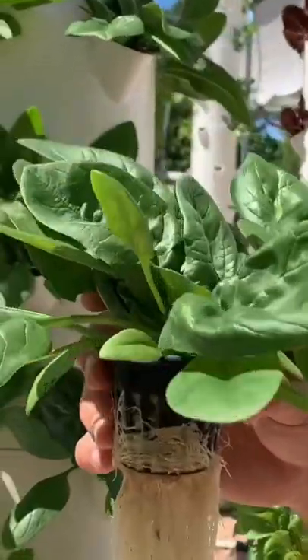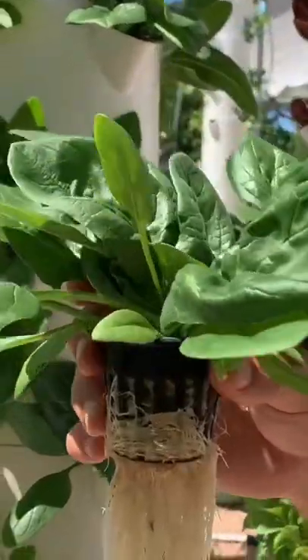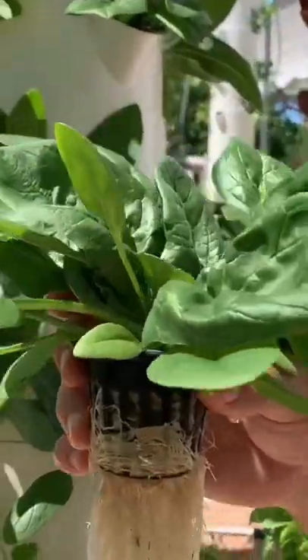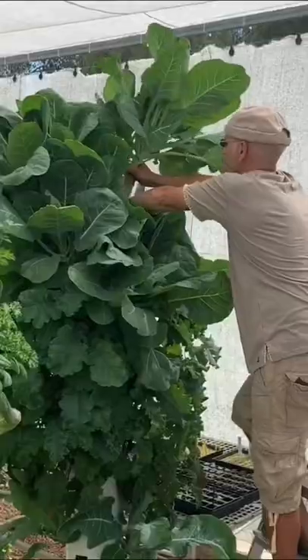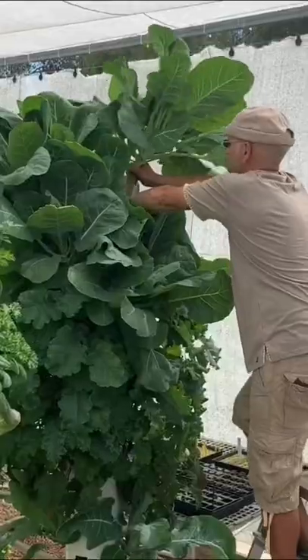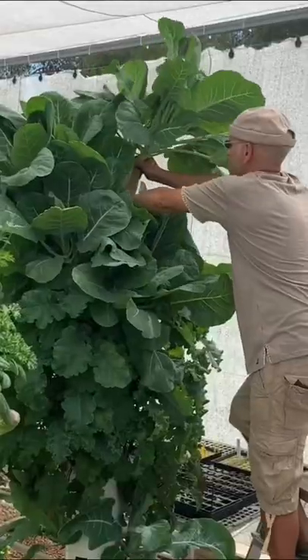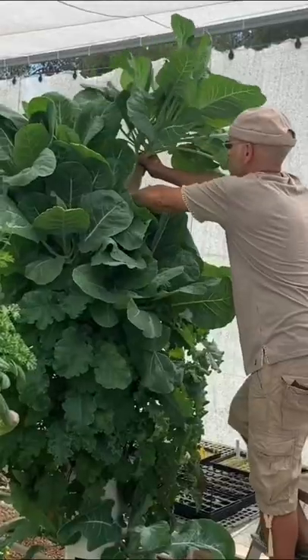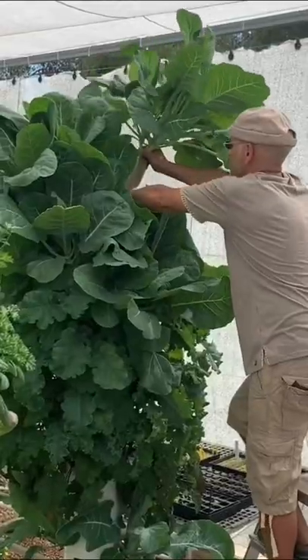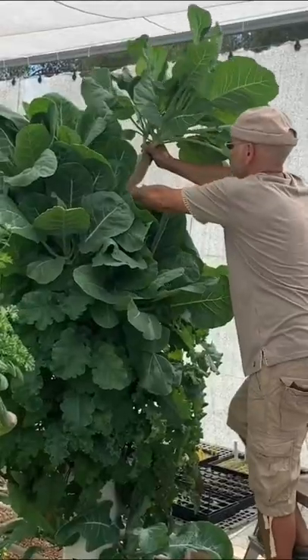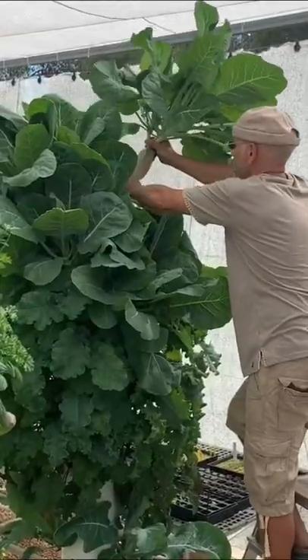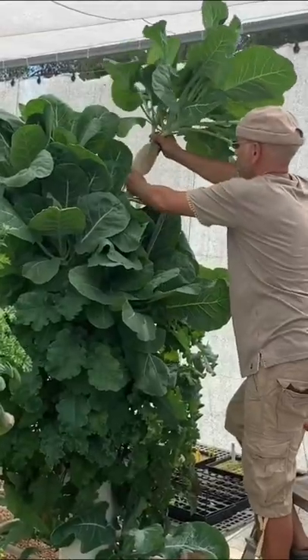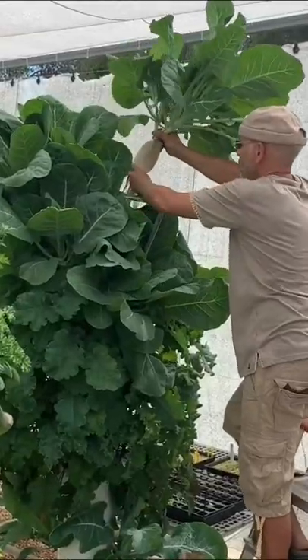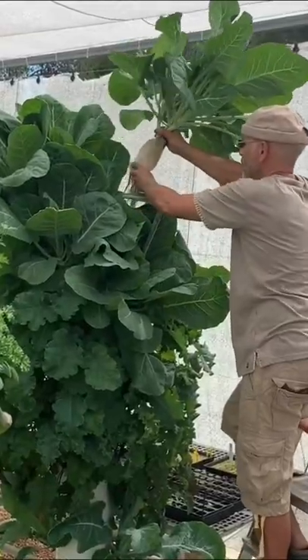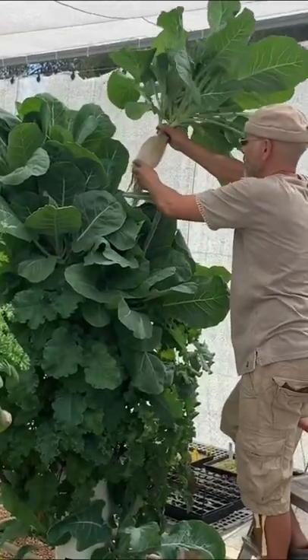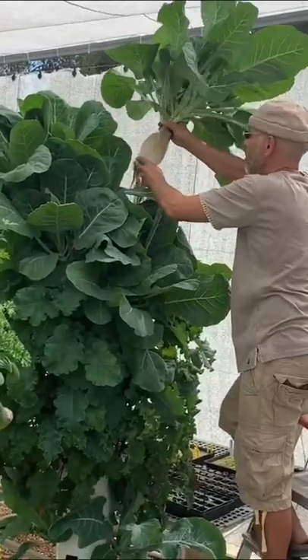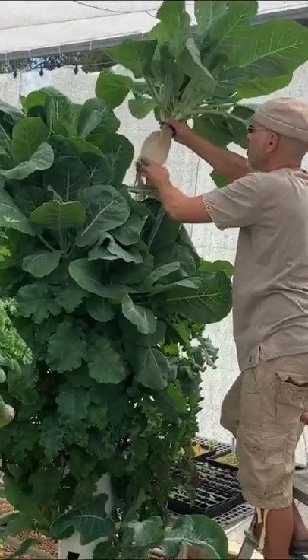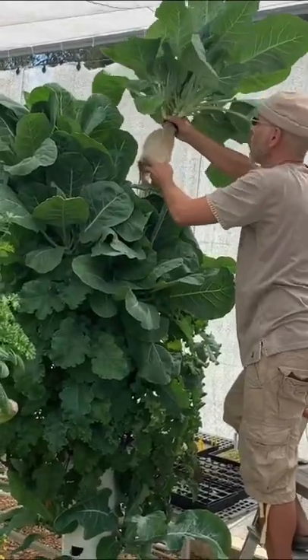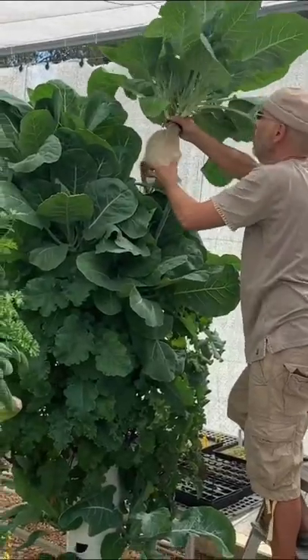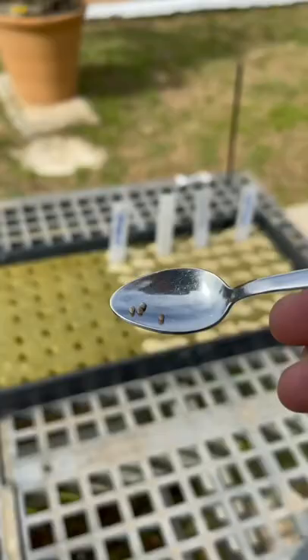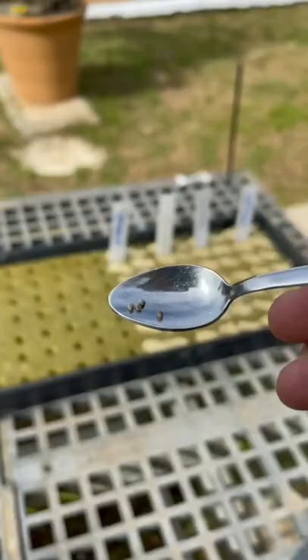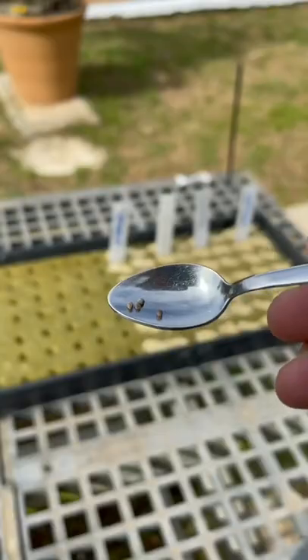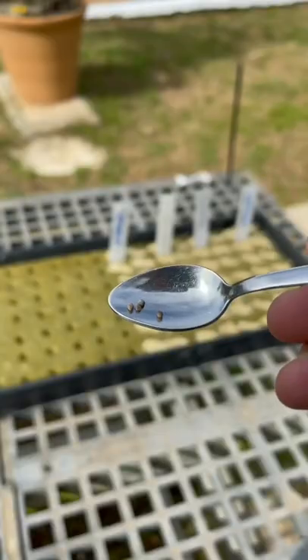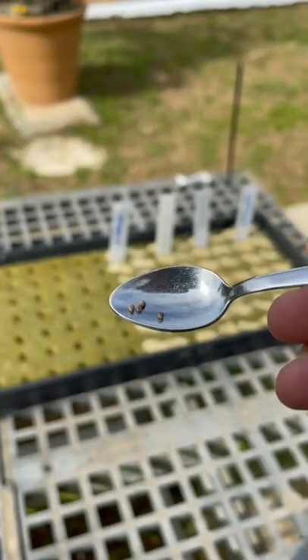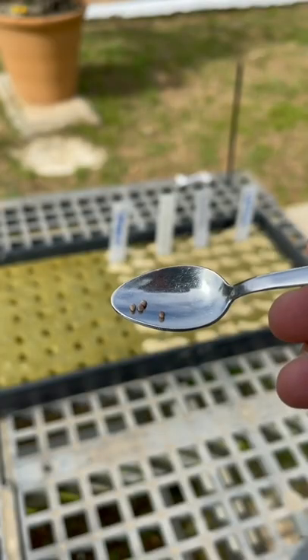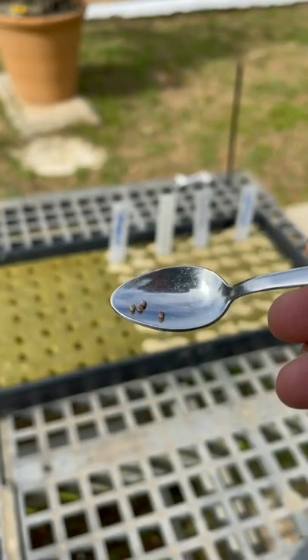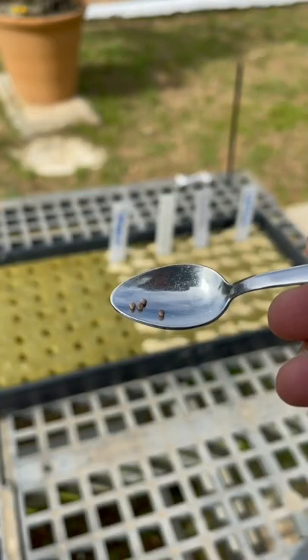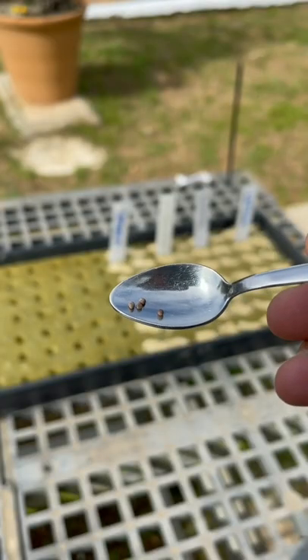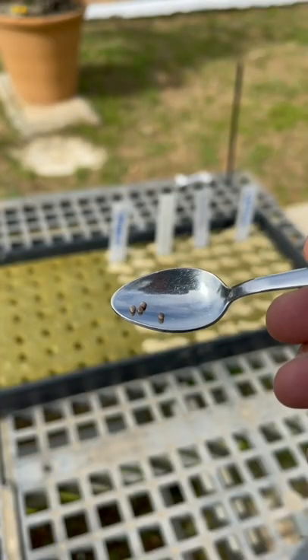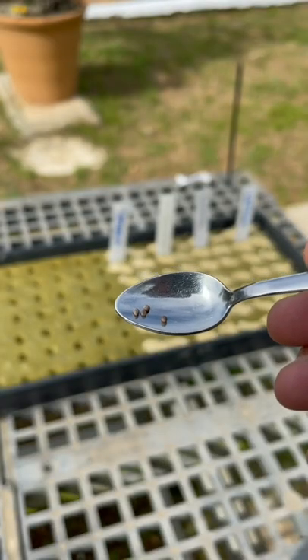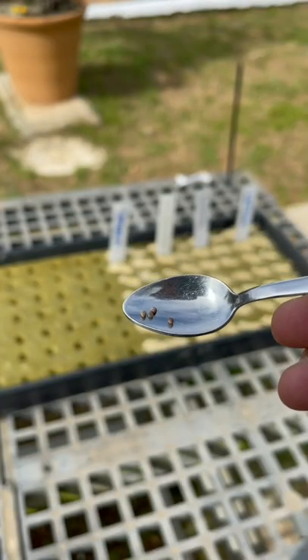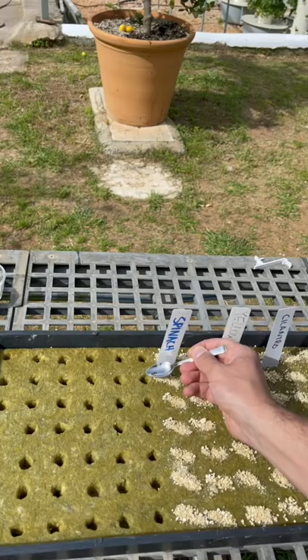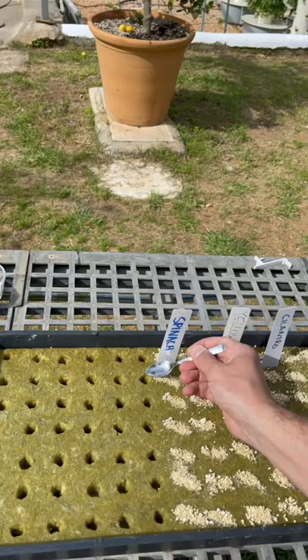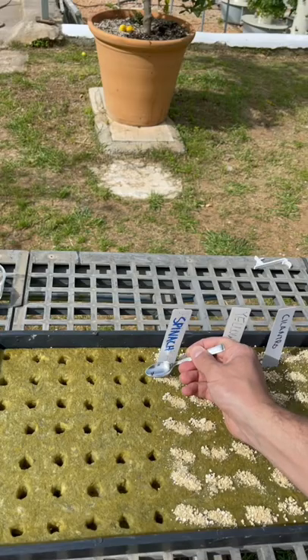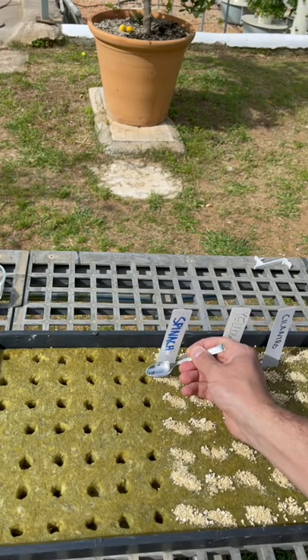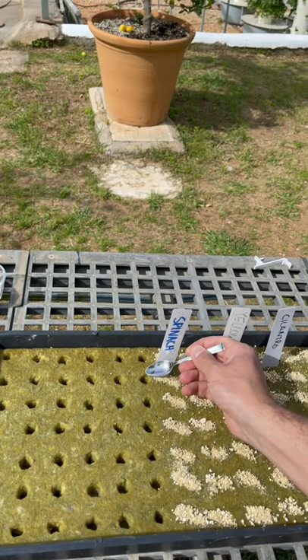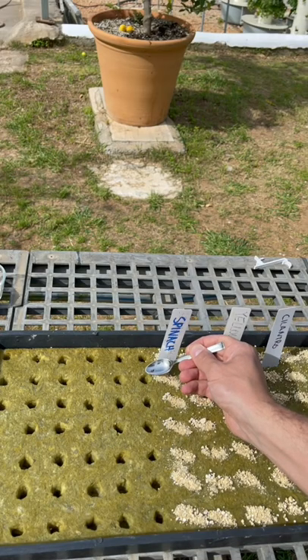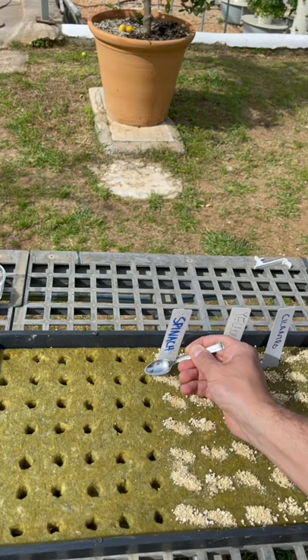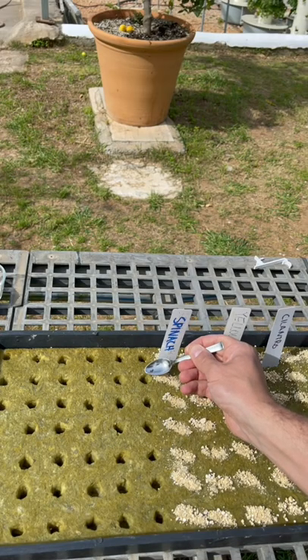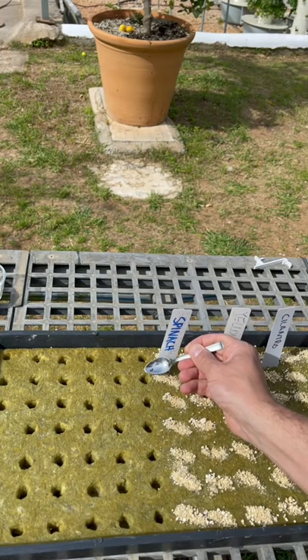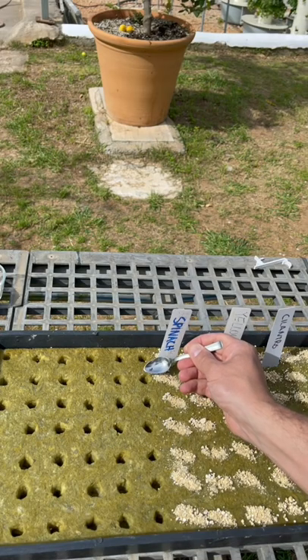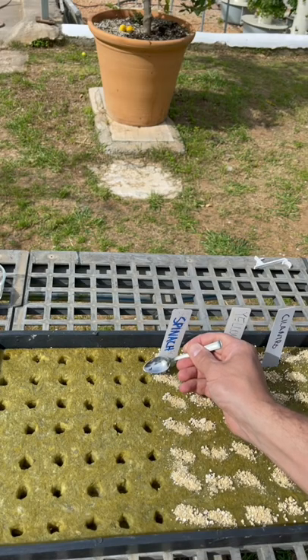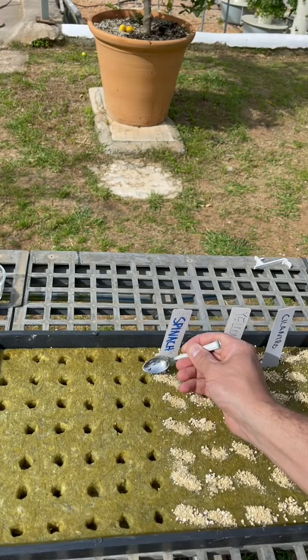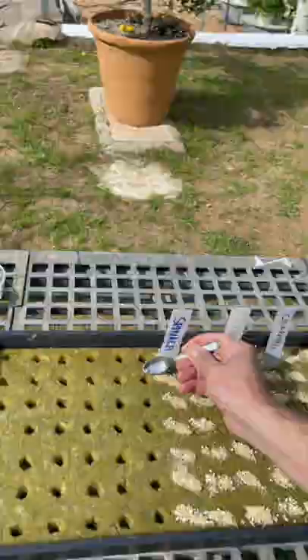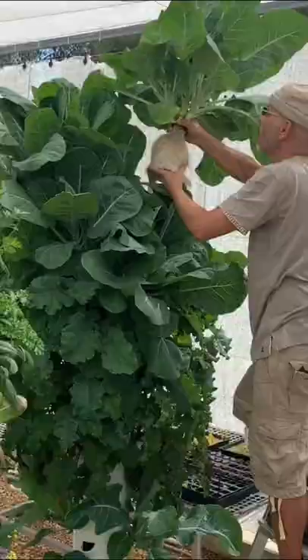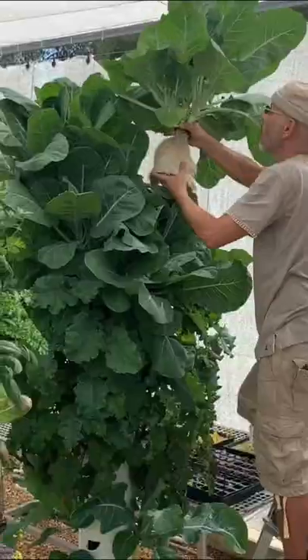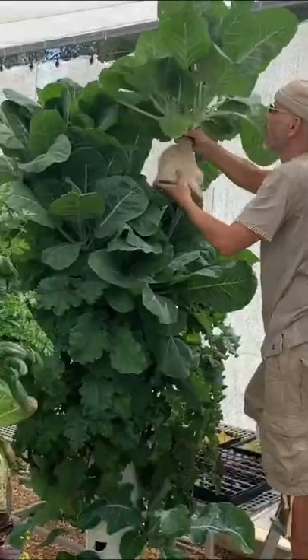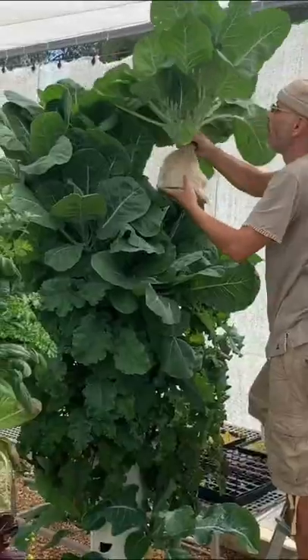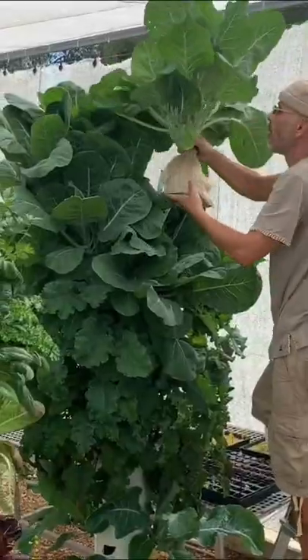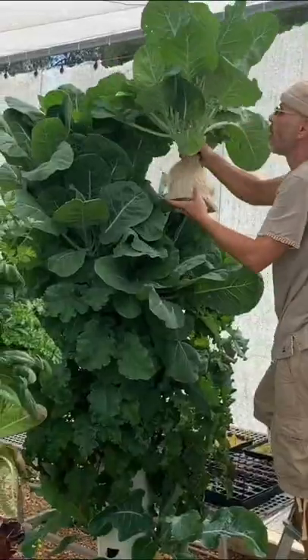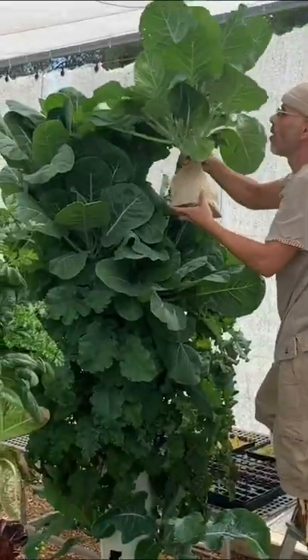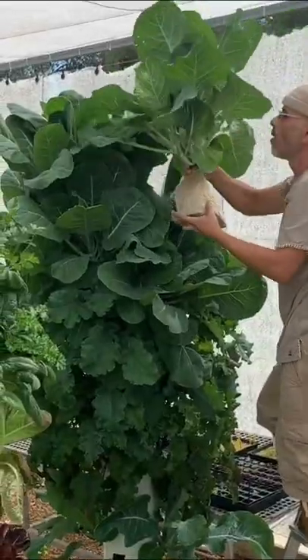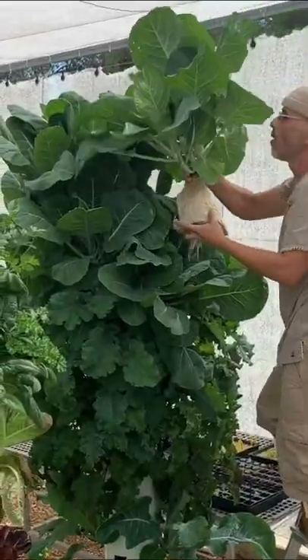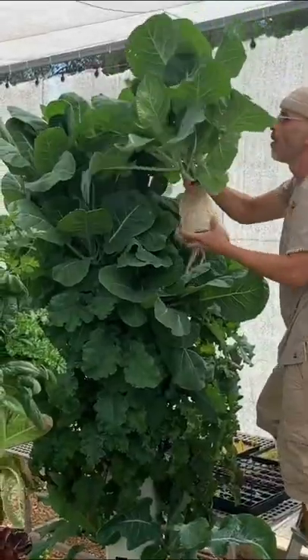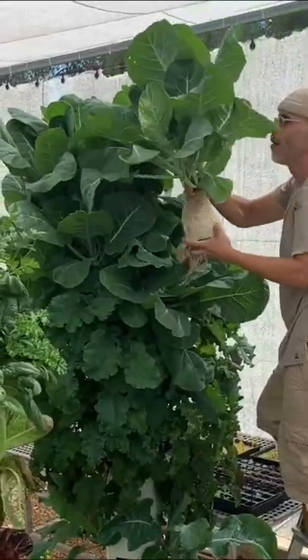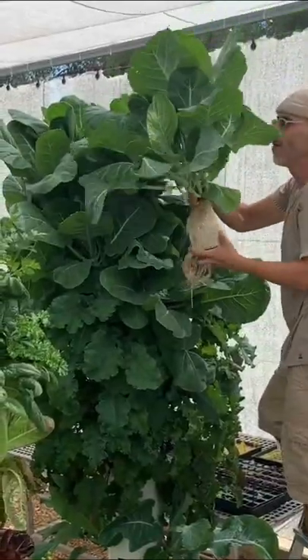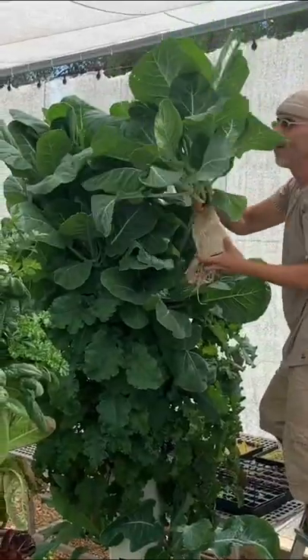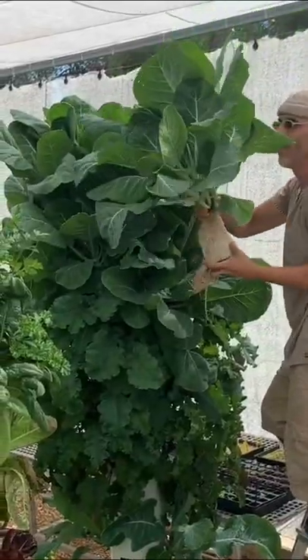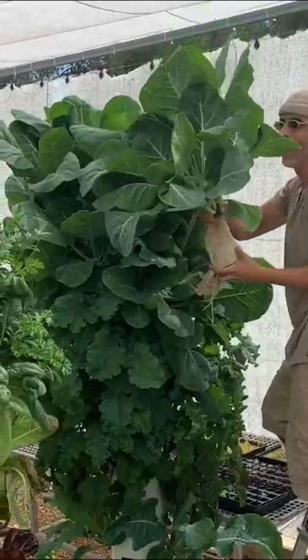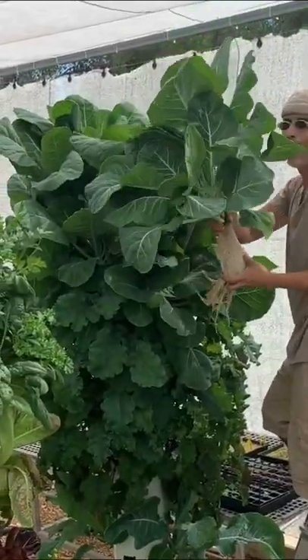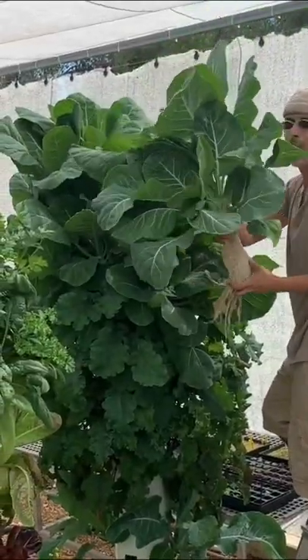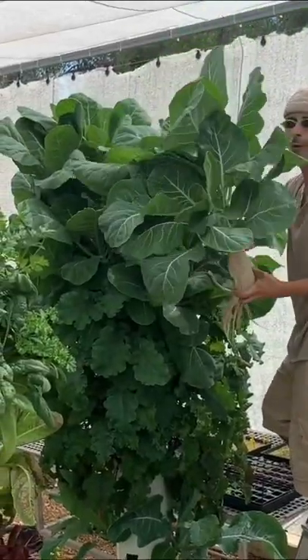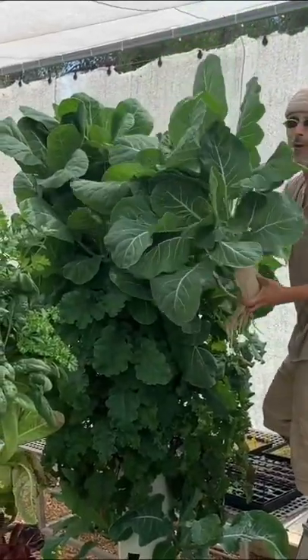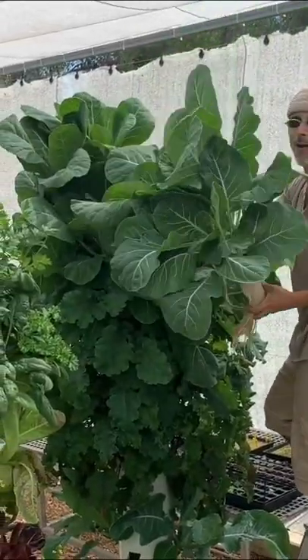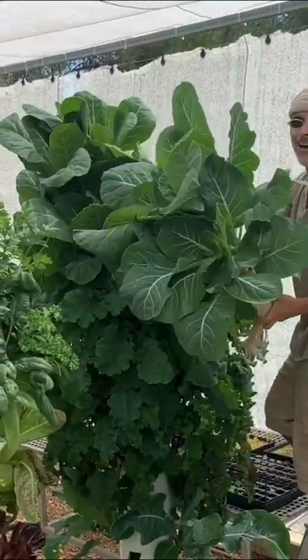If you're going to grow collard greens, we recommend putting only four seeds per hole, which we have discovered is the ideal amount through trial and error.